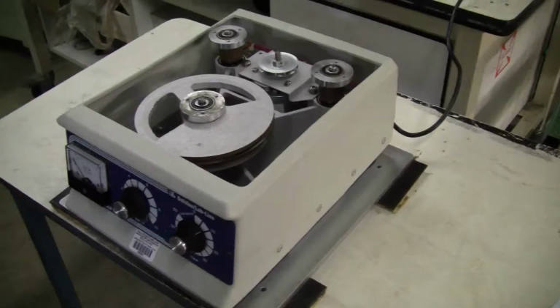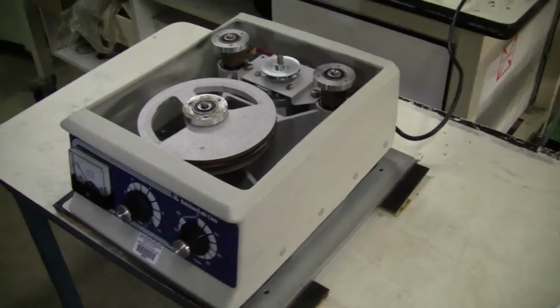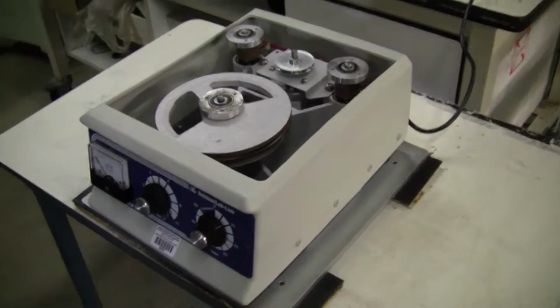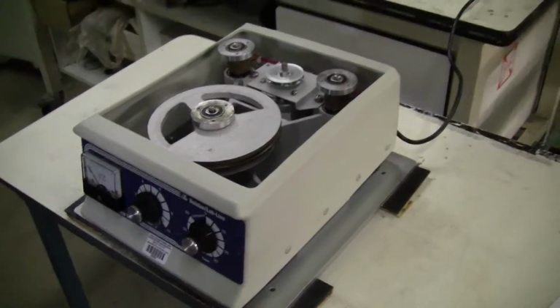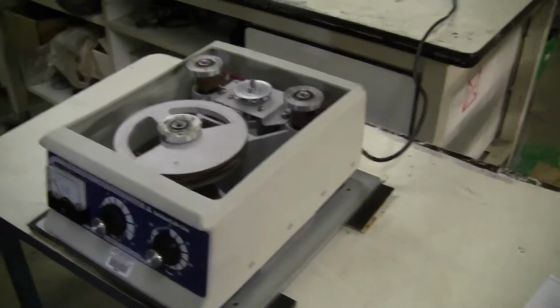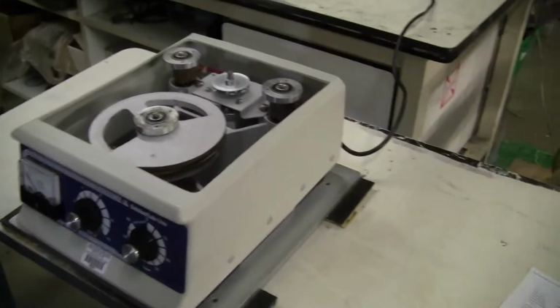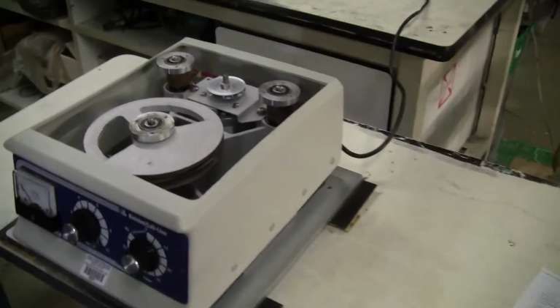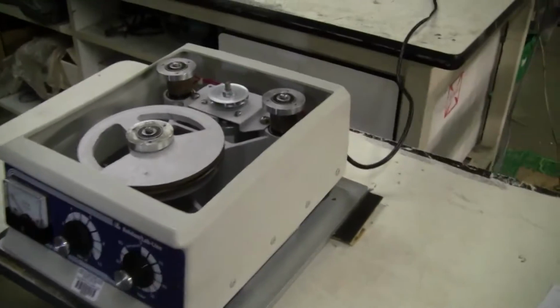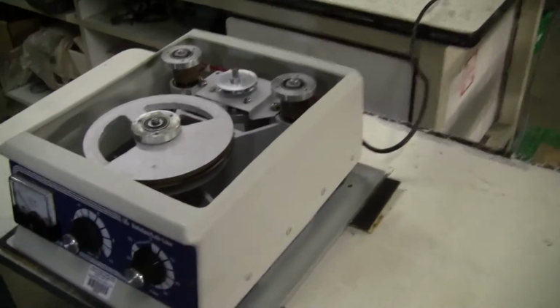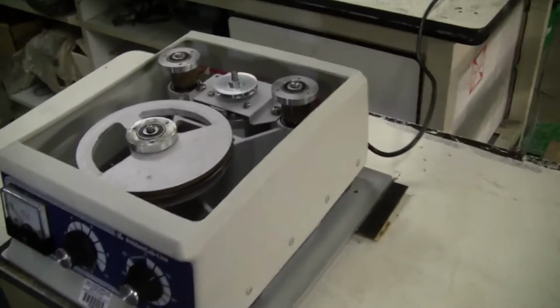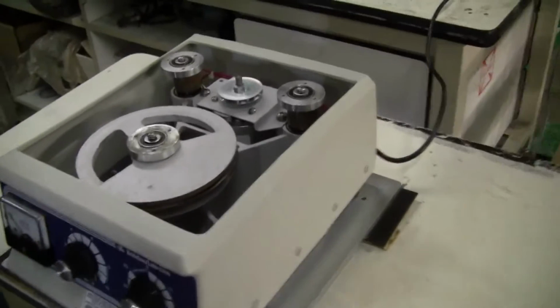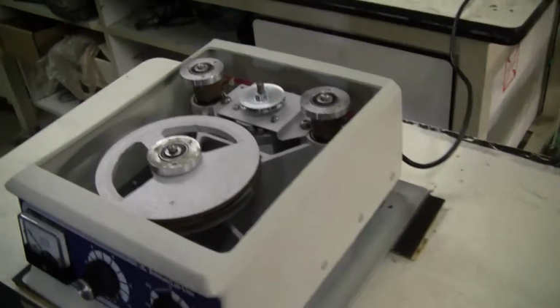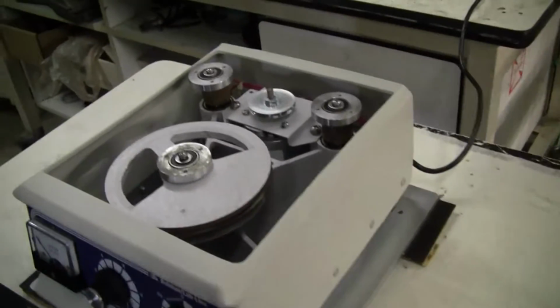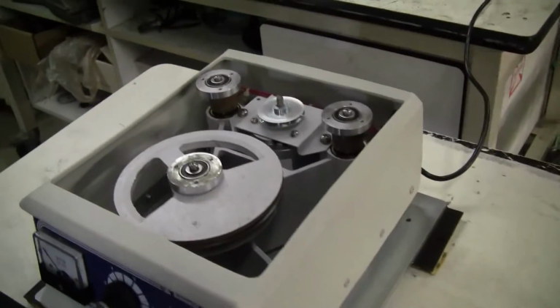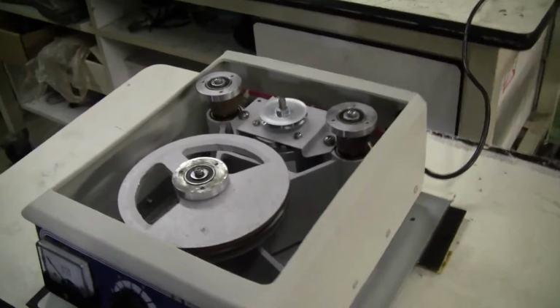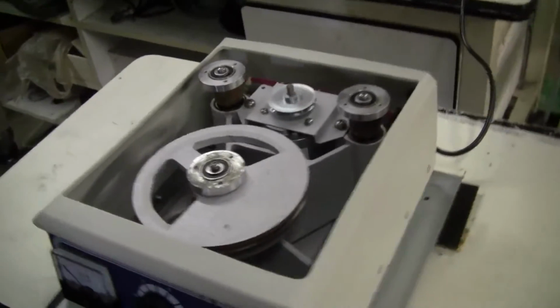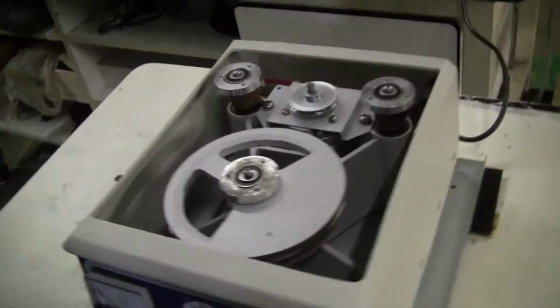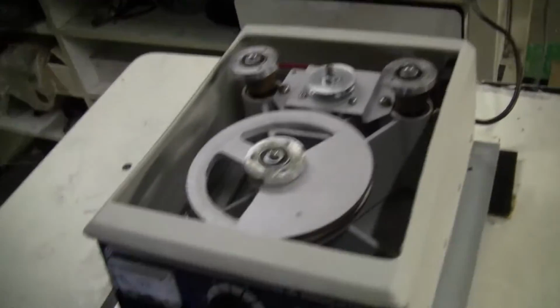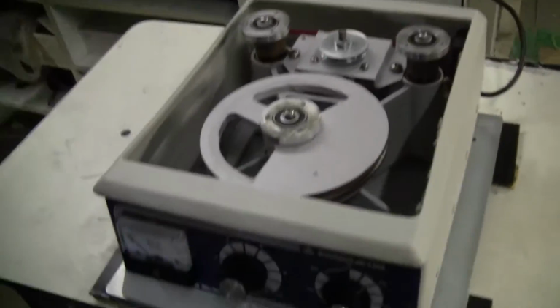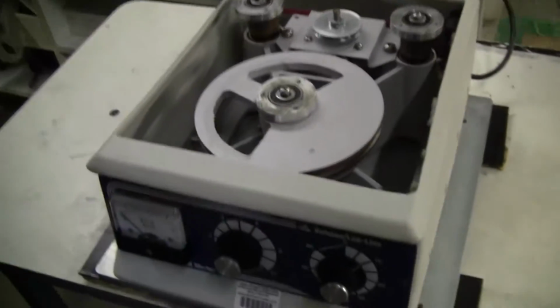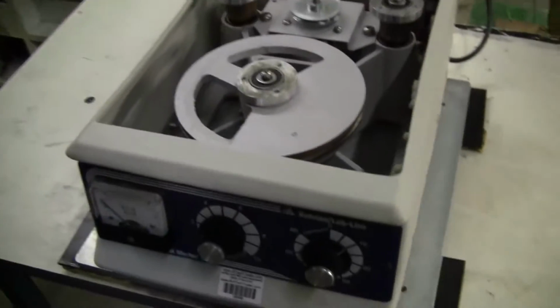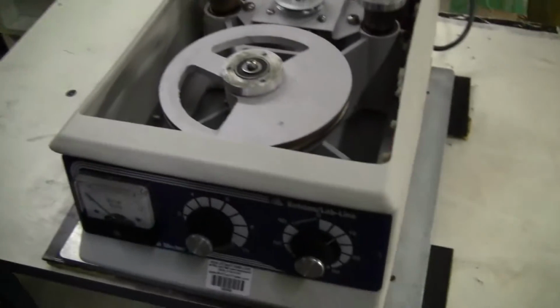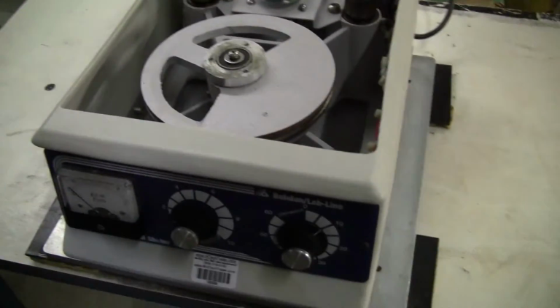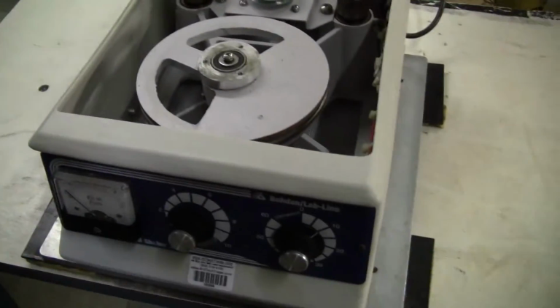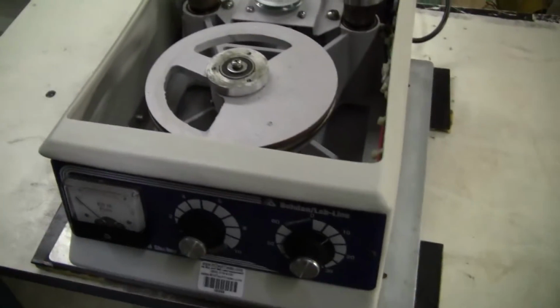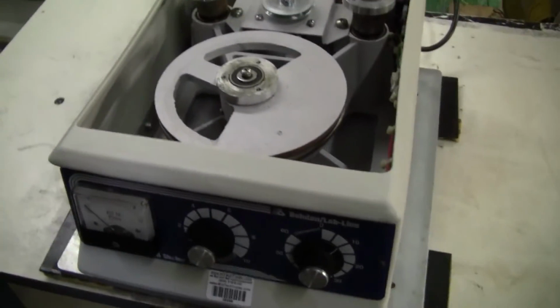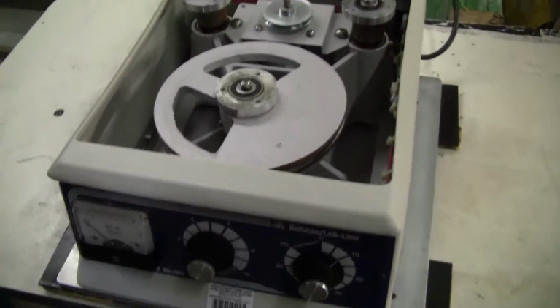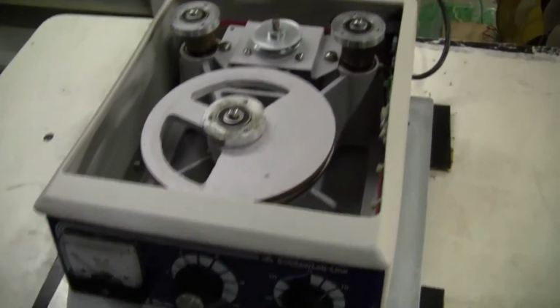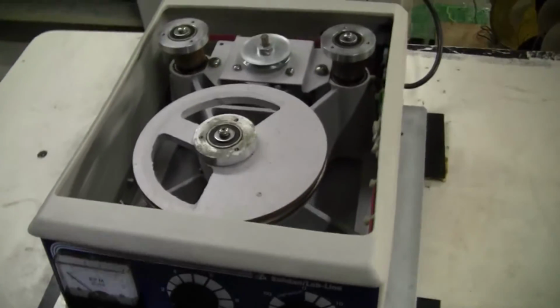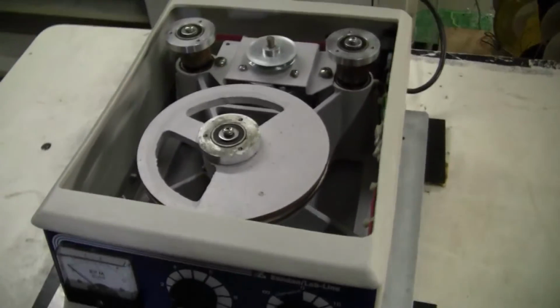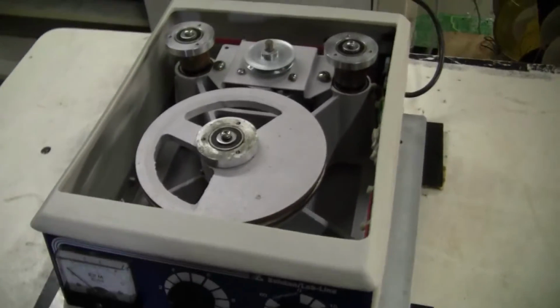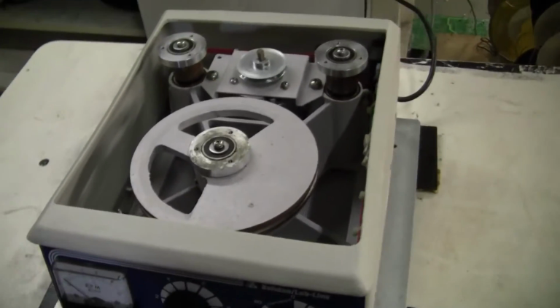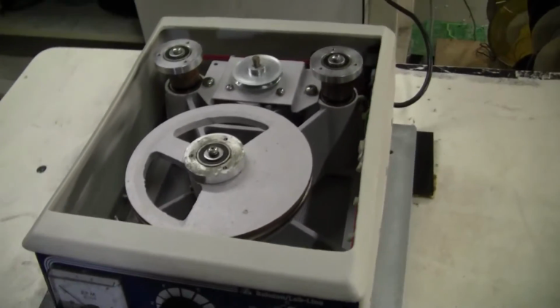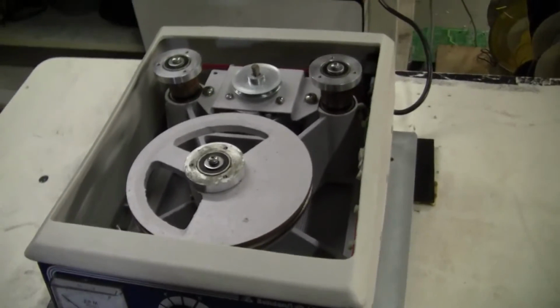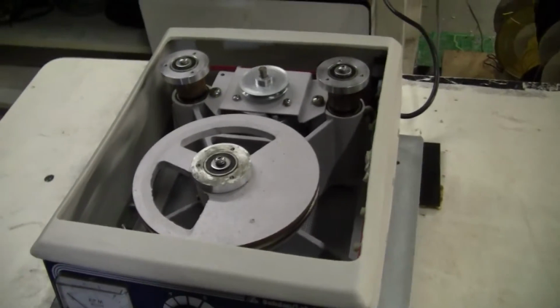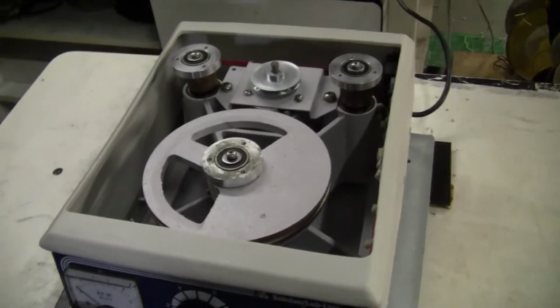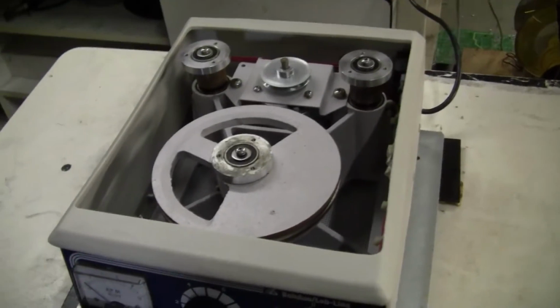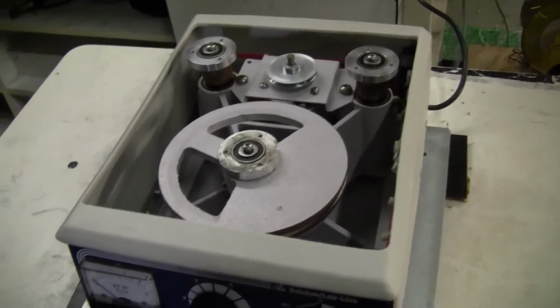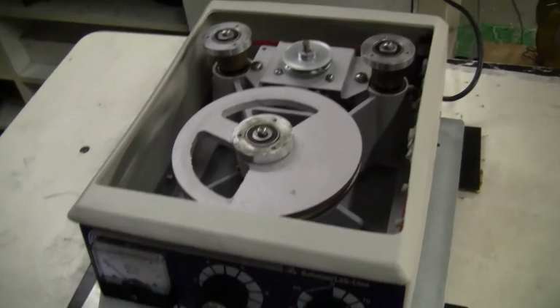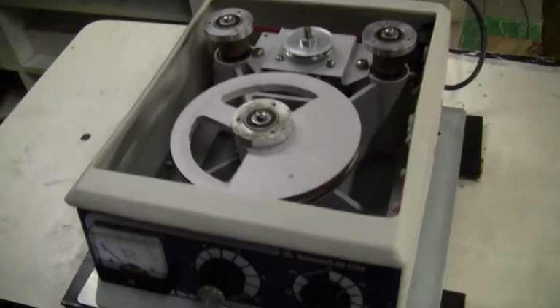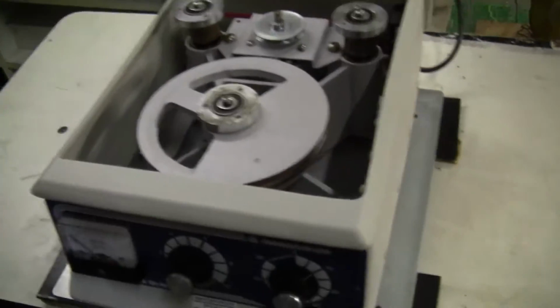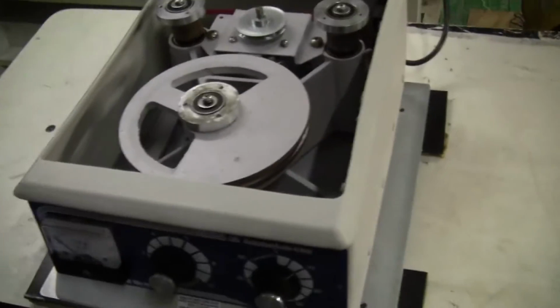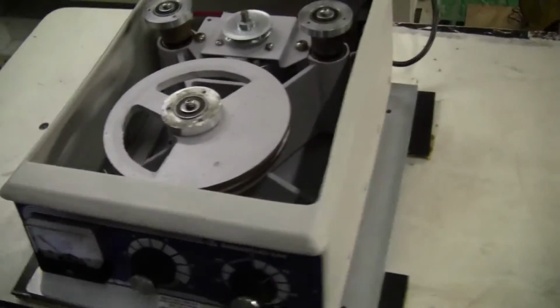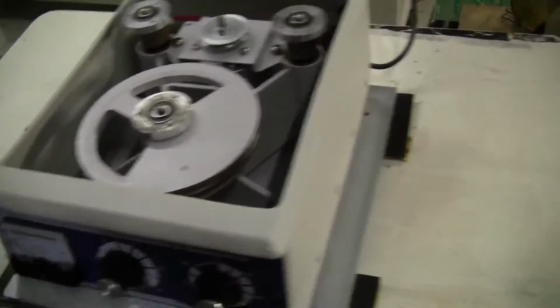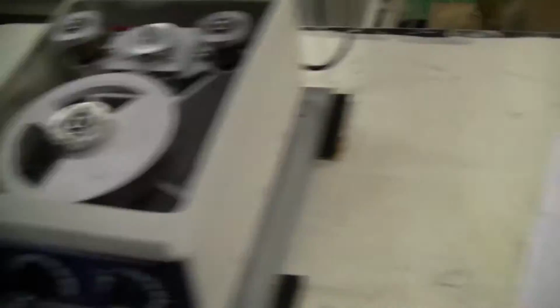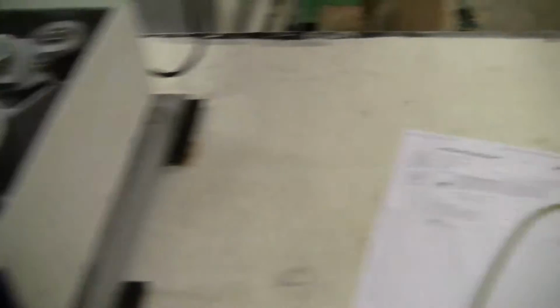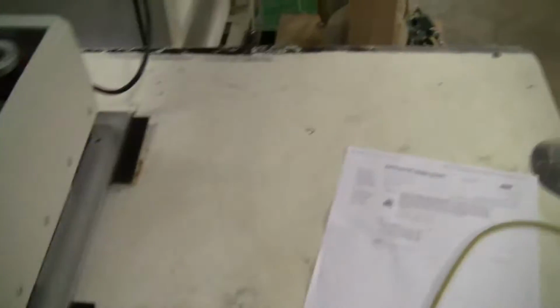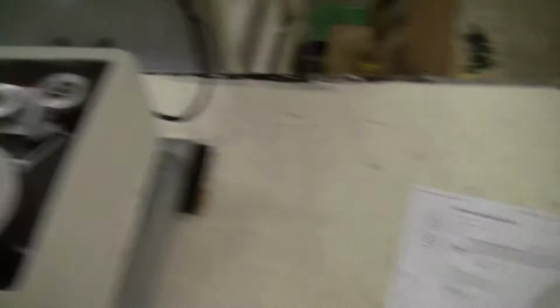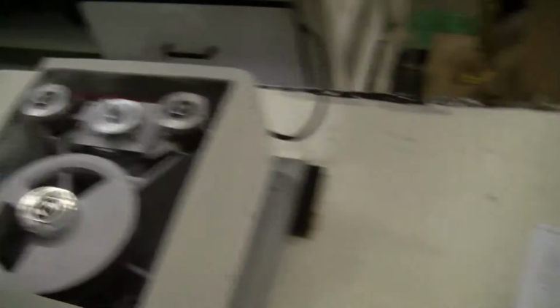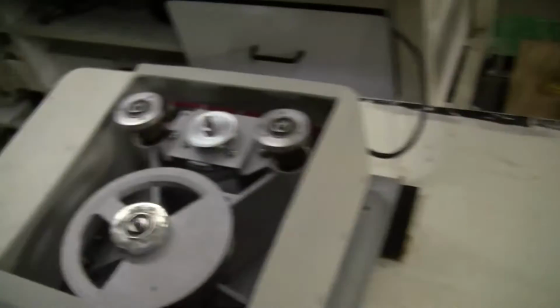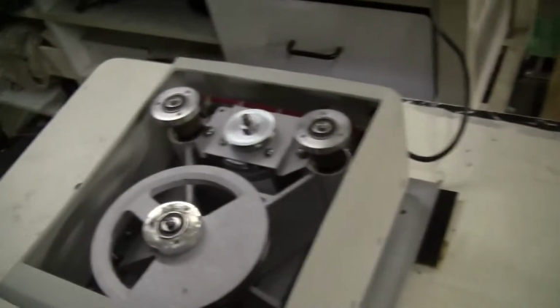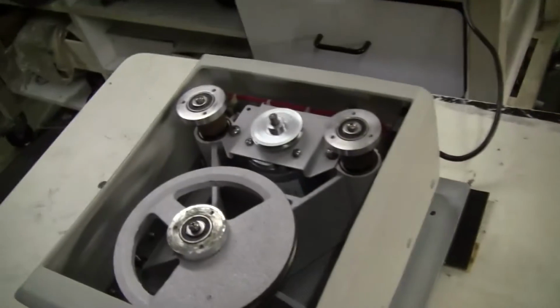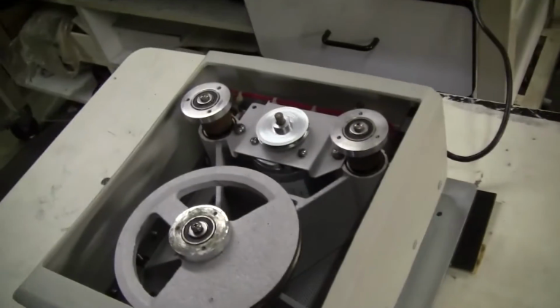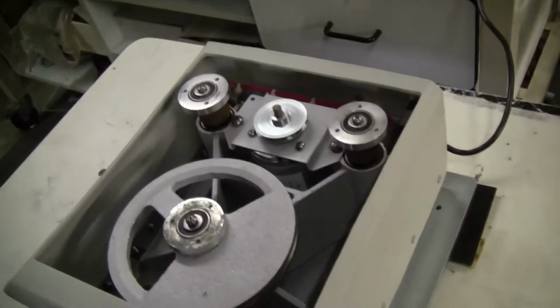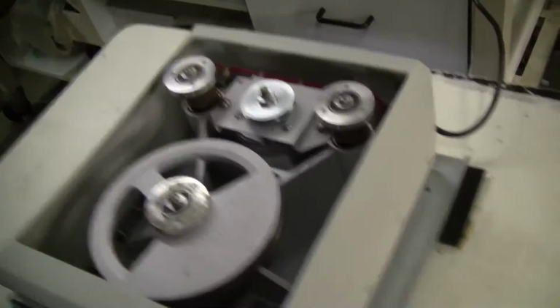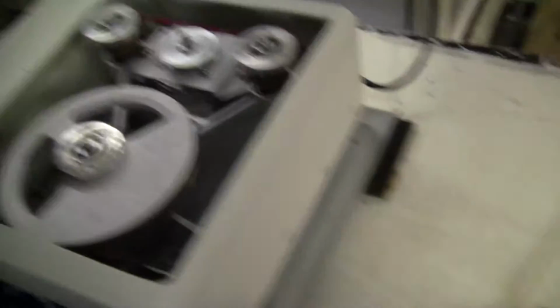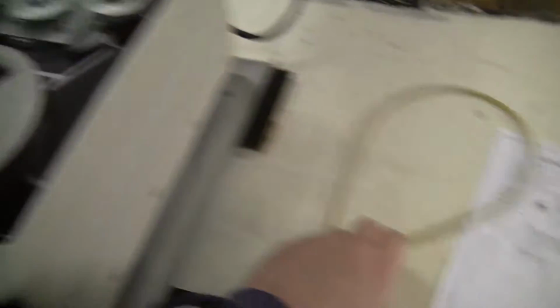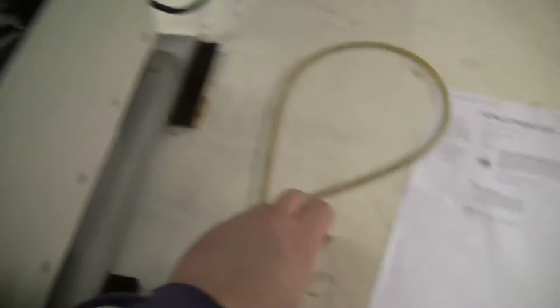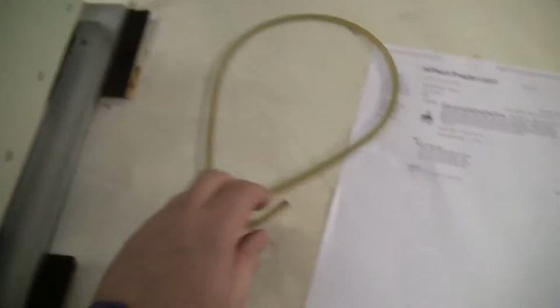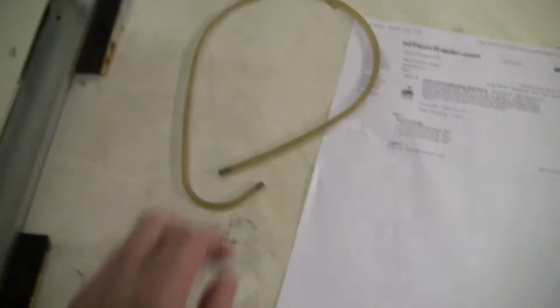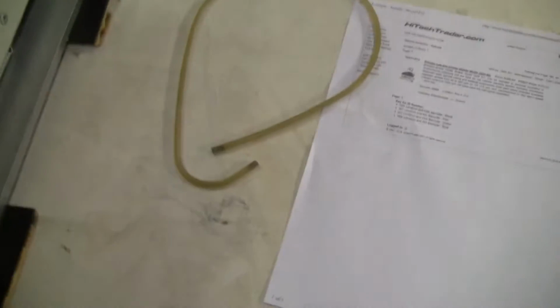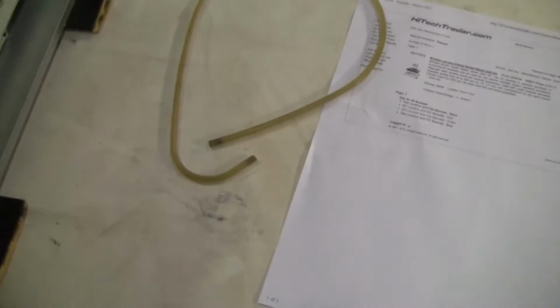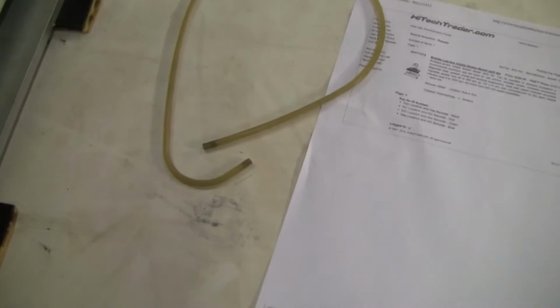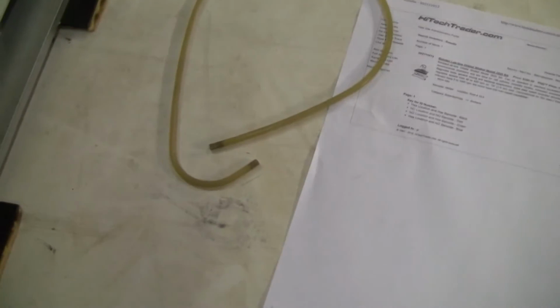Hi, this is Michael from HitechTrader. We just wanted to do a short demonstration. What happens typically with these units is that the belt goes bad.